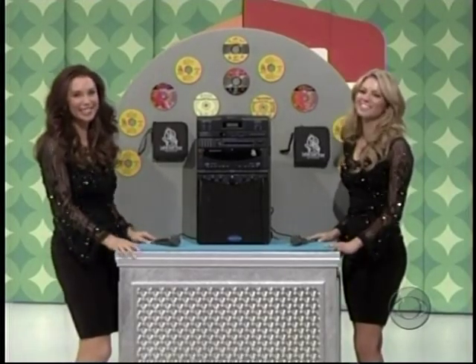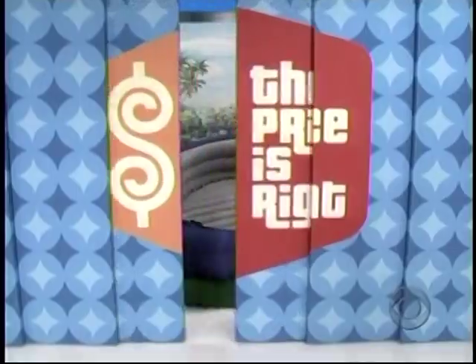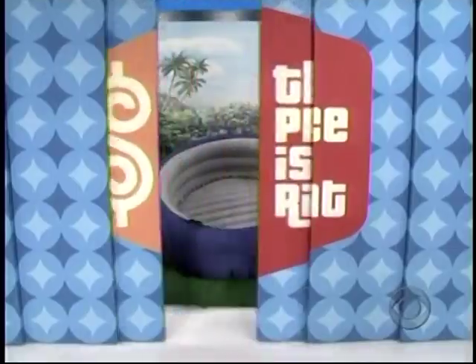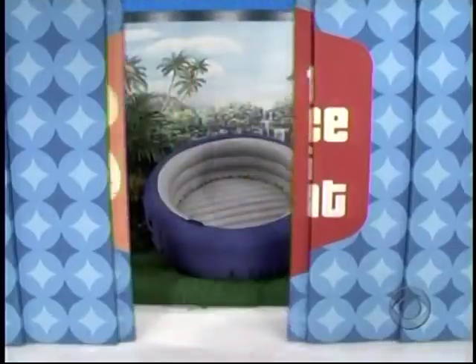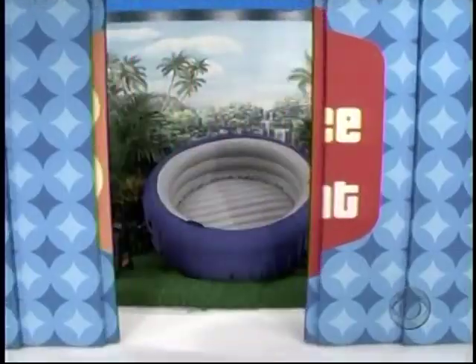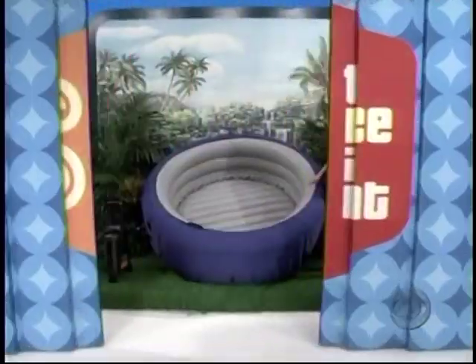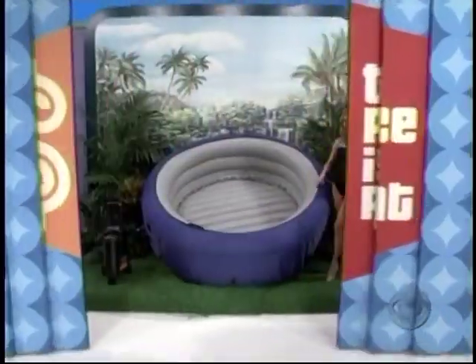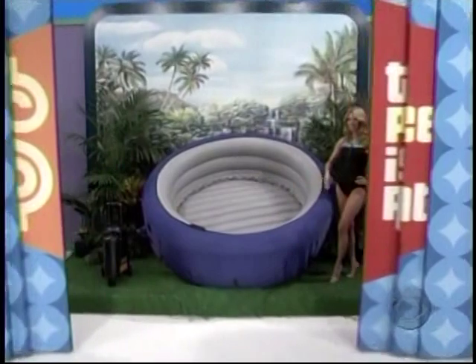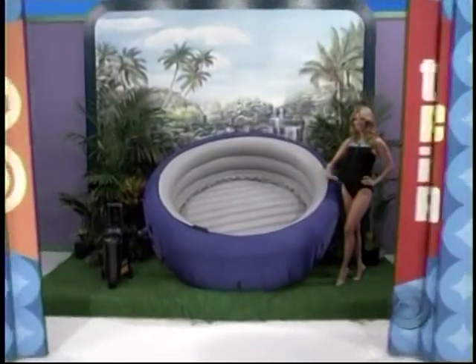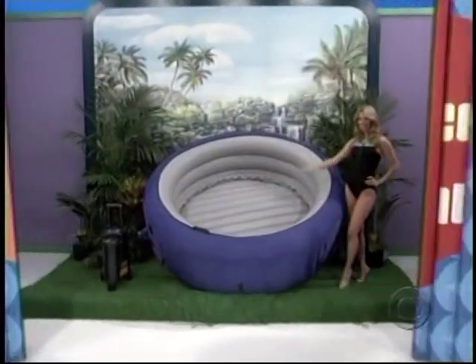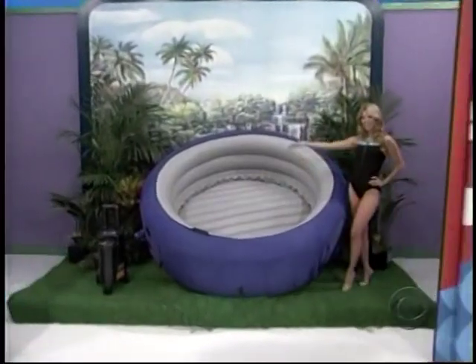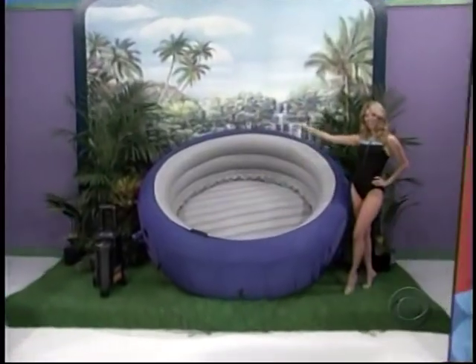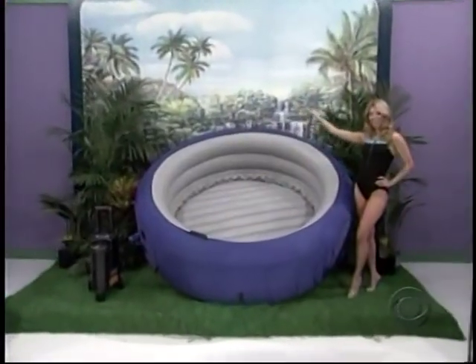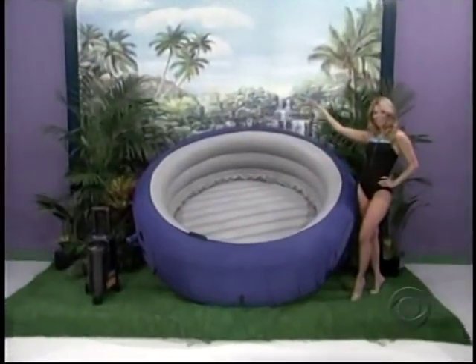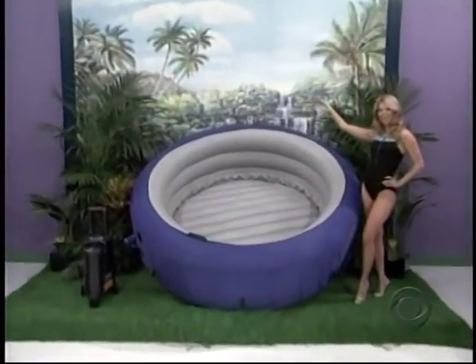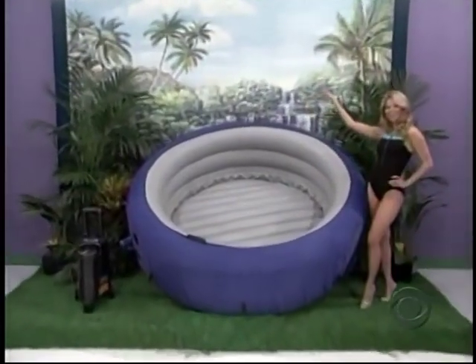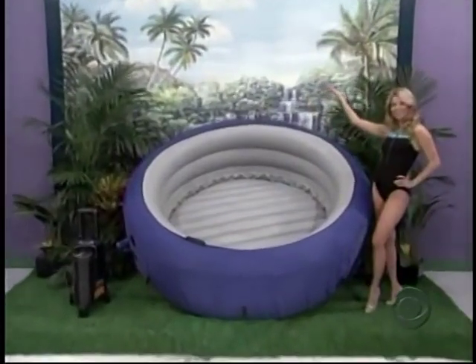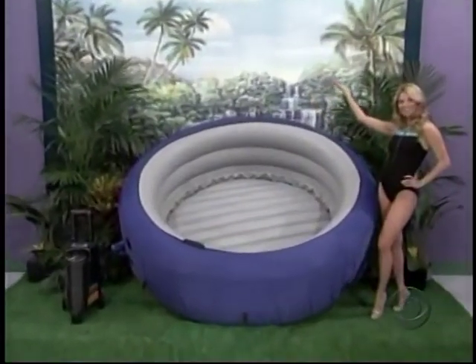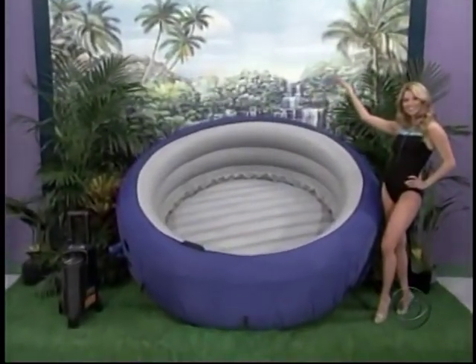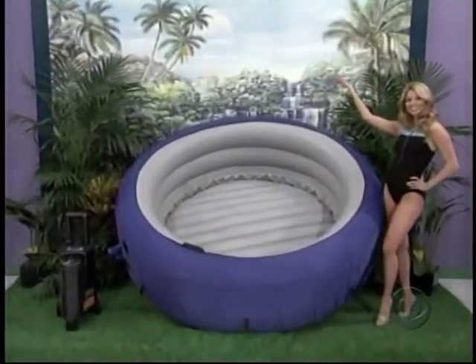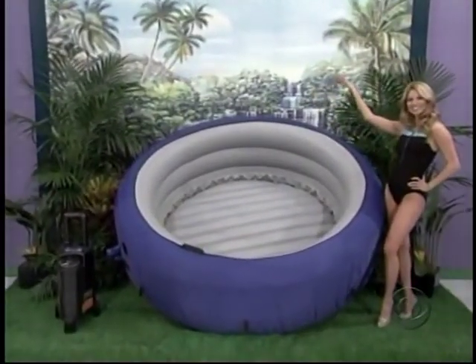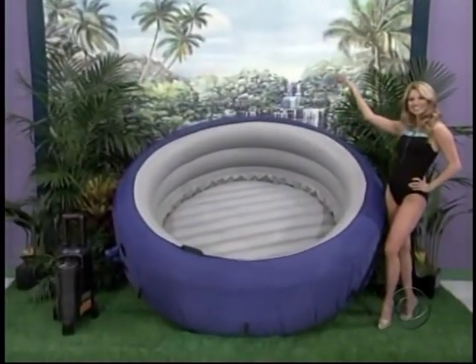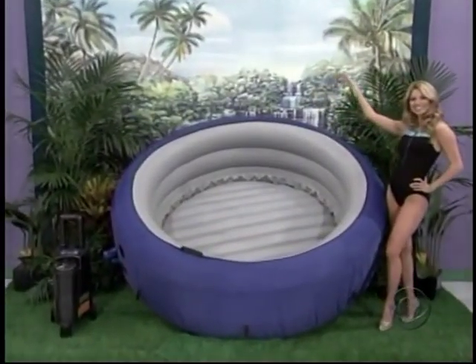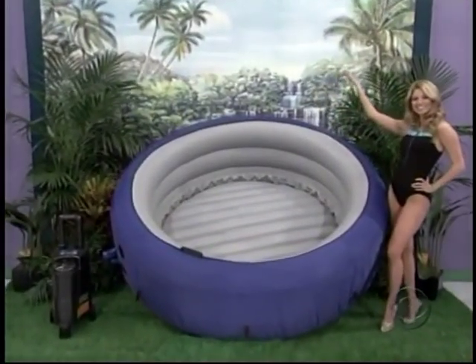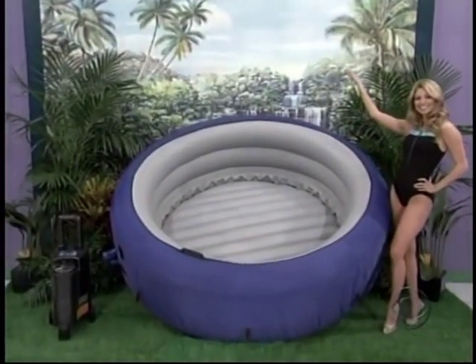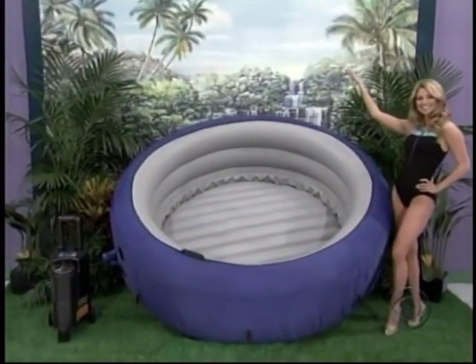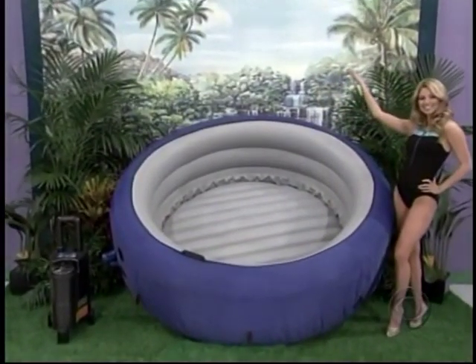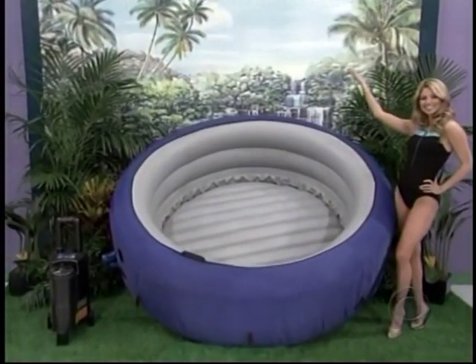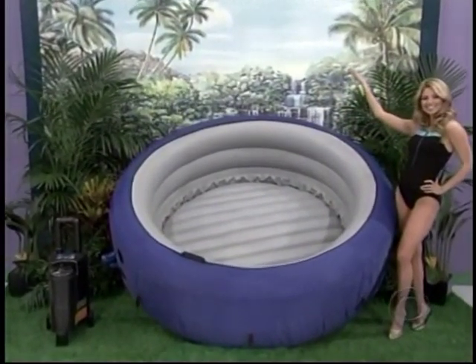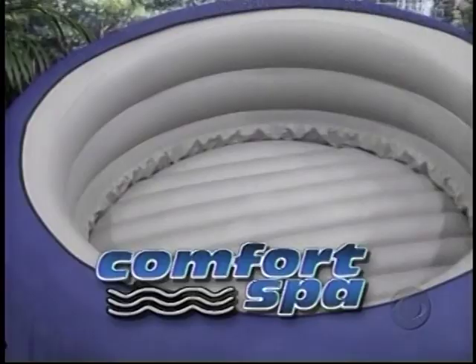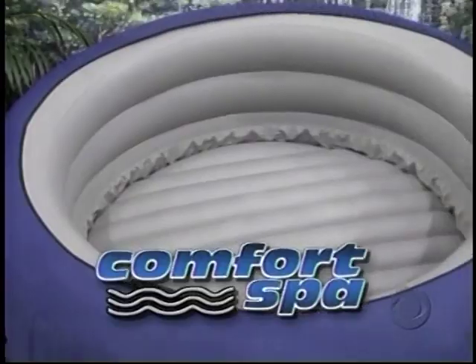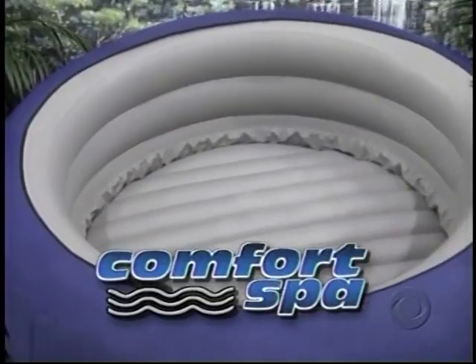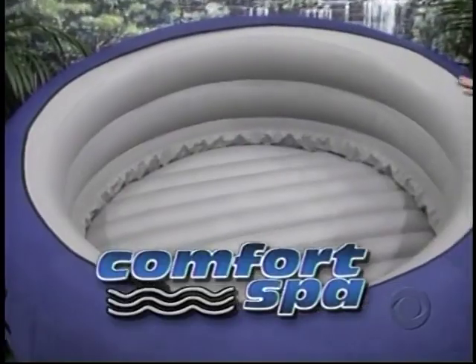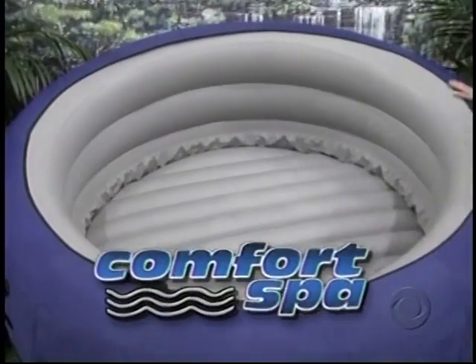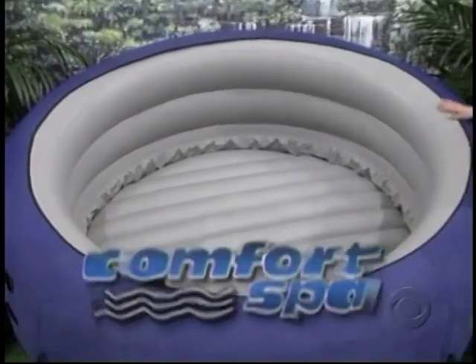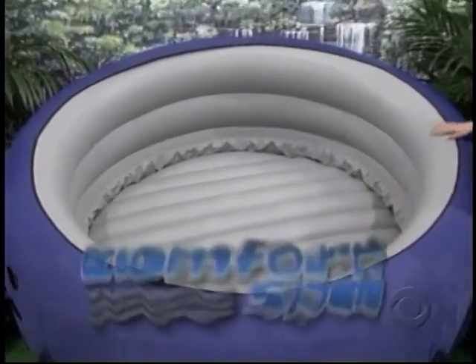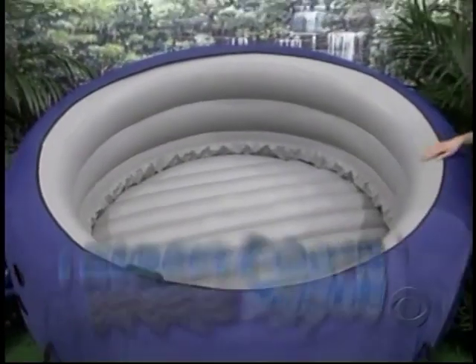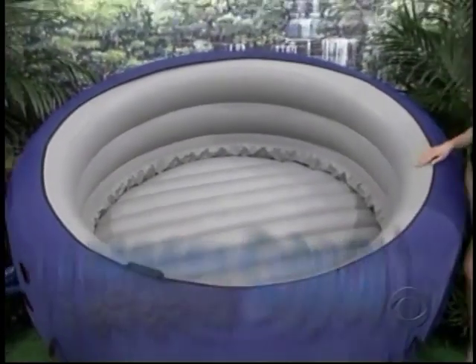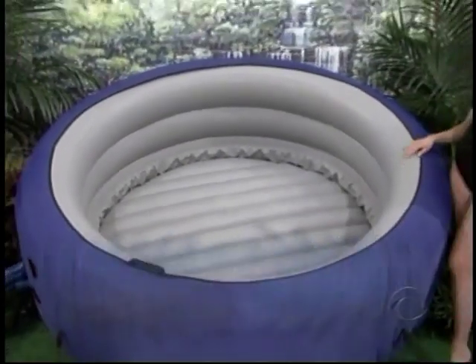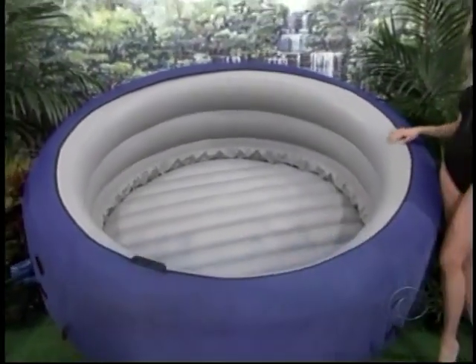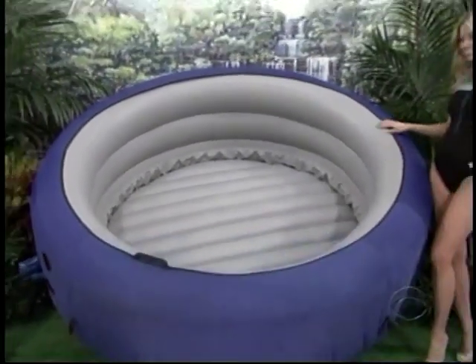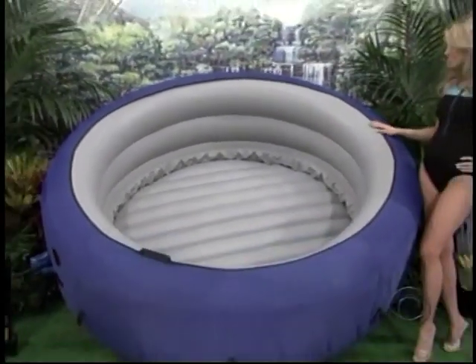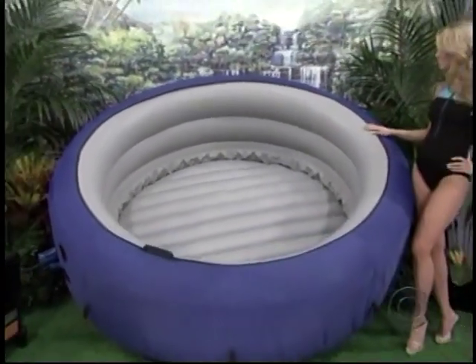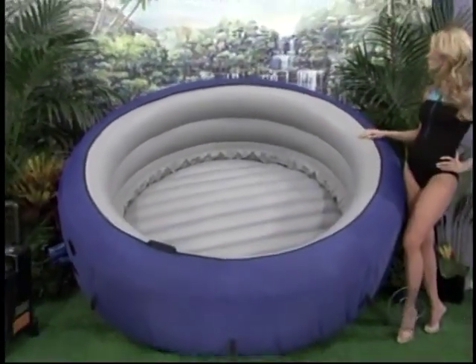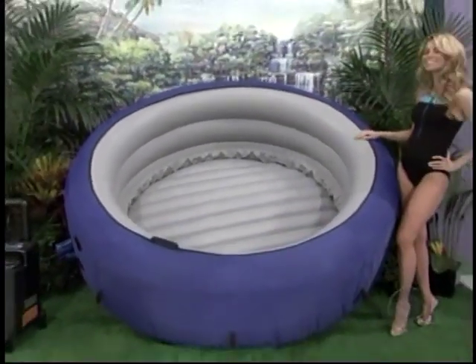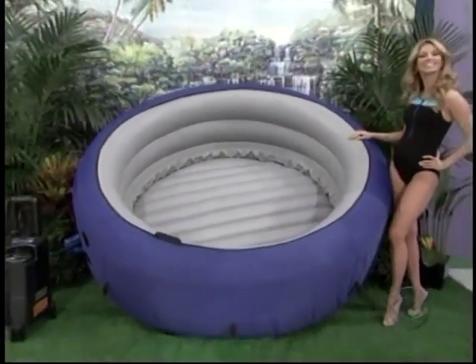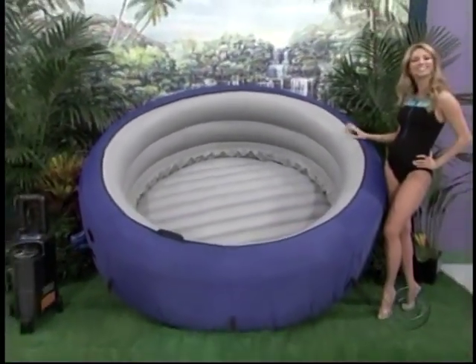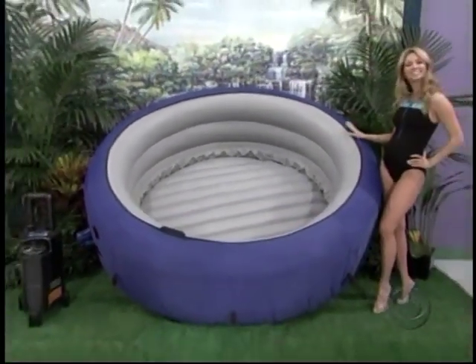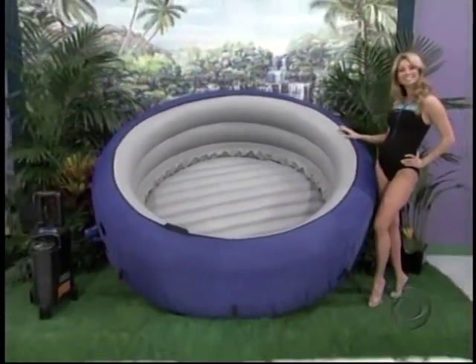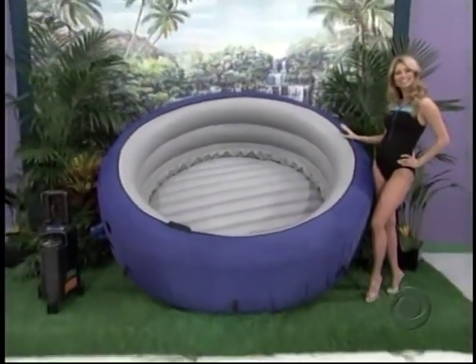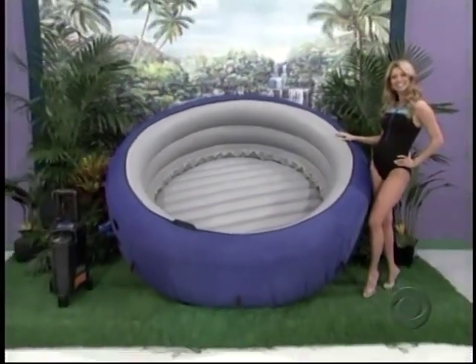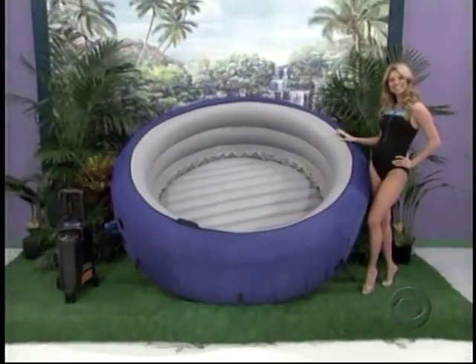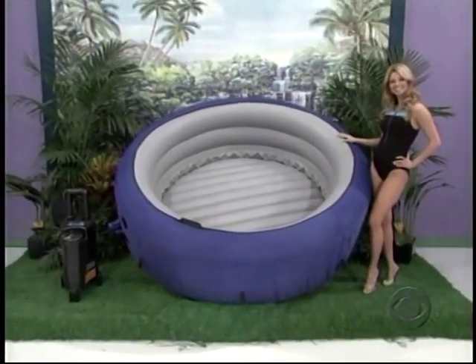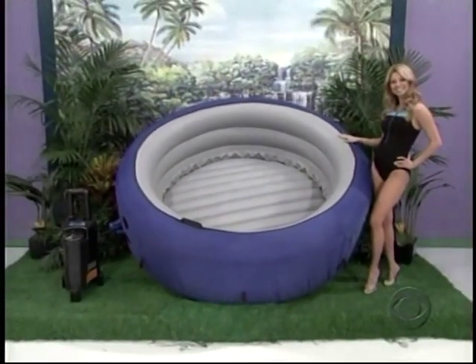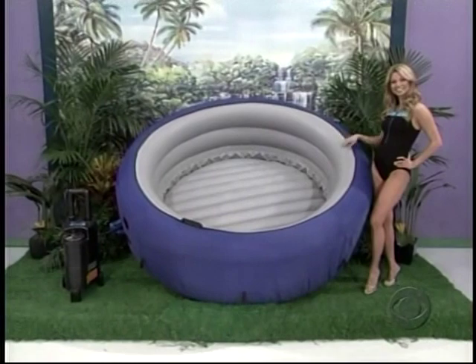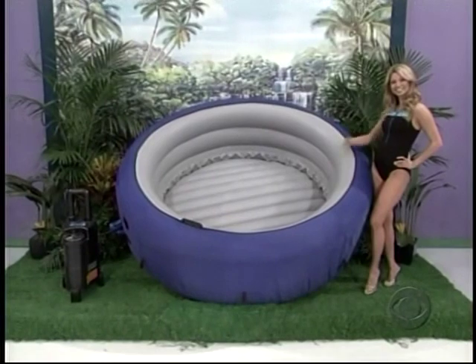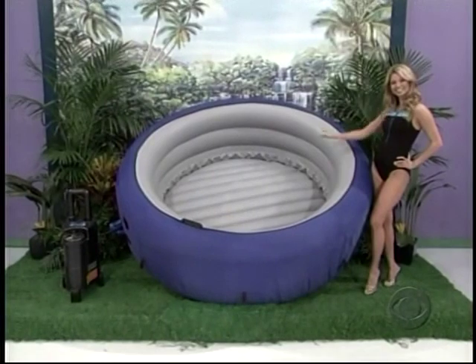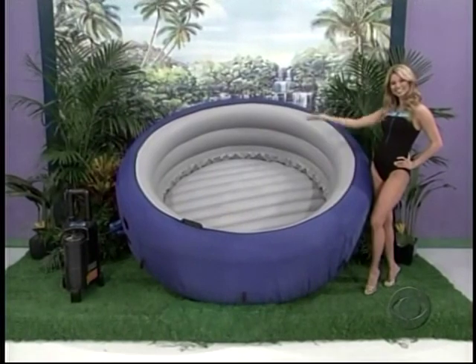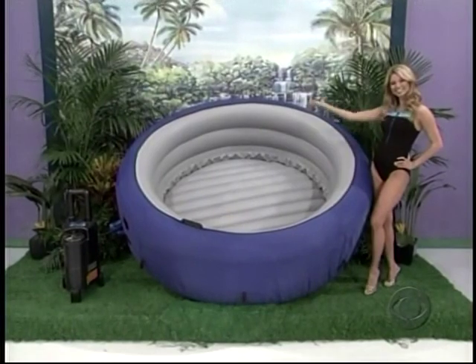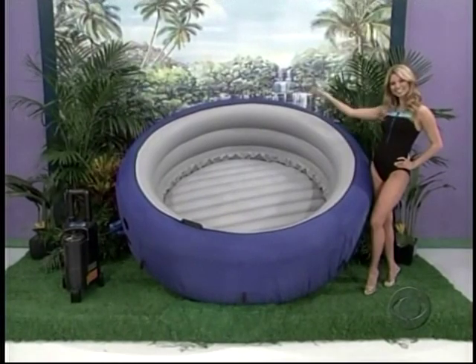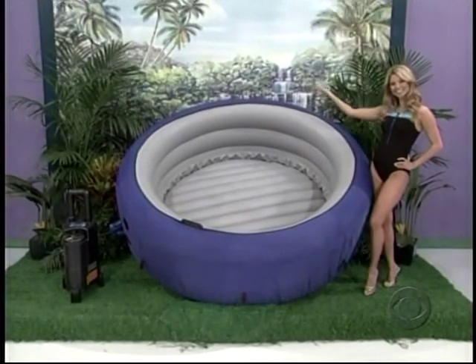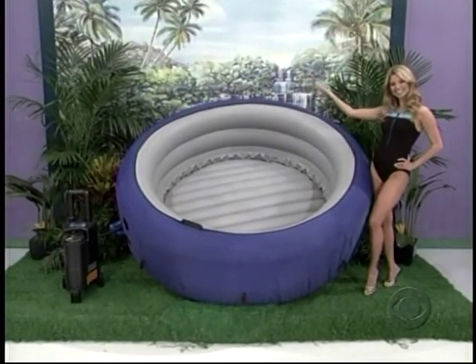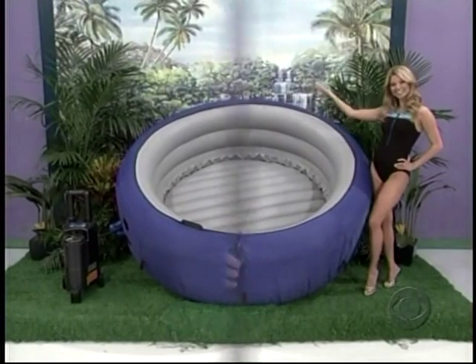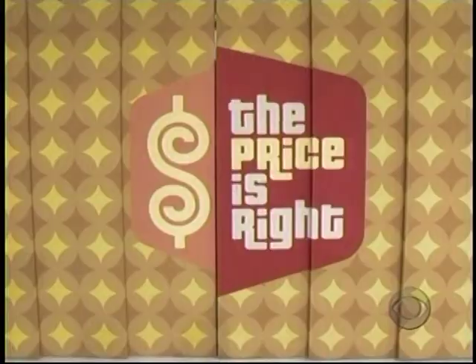It's a portable hot tub! Relax with another quality hot tub from Comfortline Products. Just inflate, fill and enjoy.